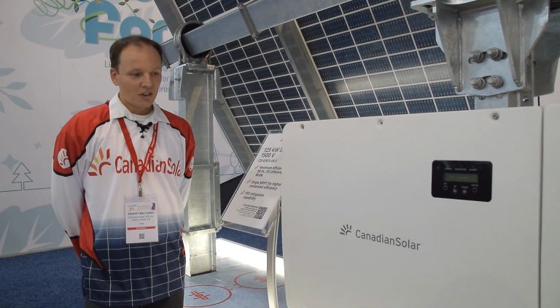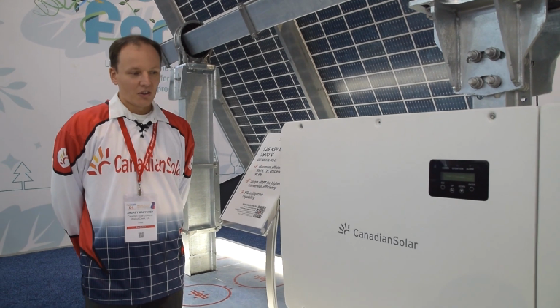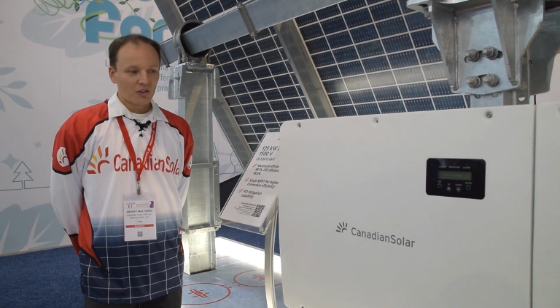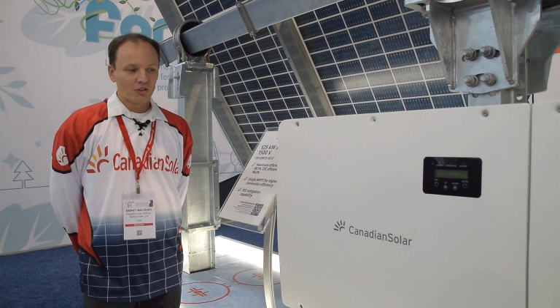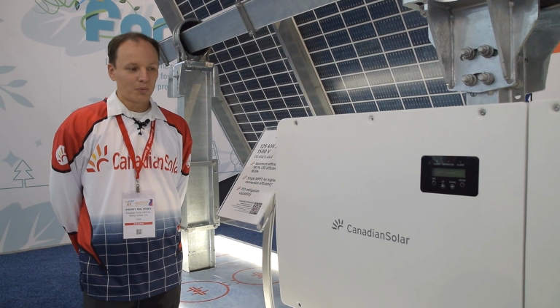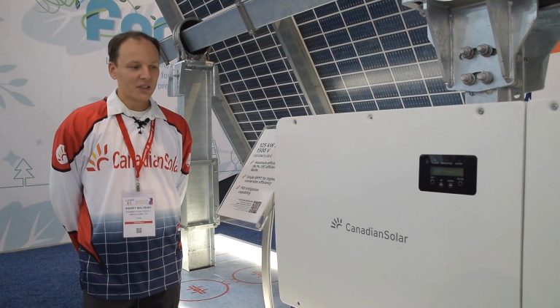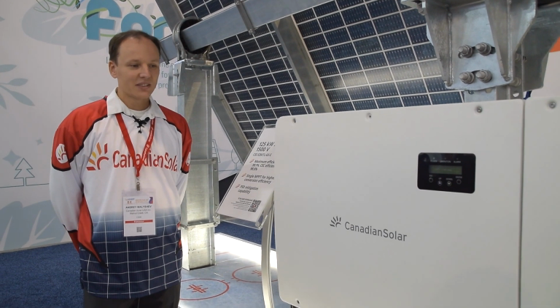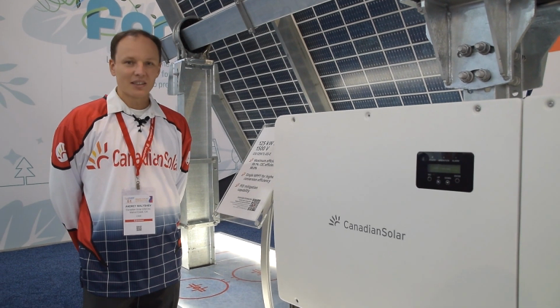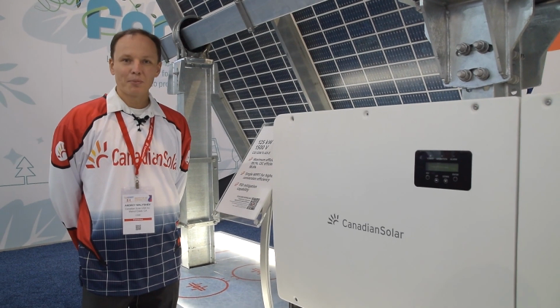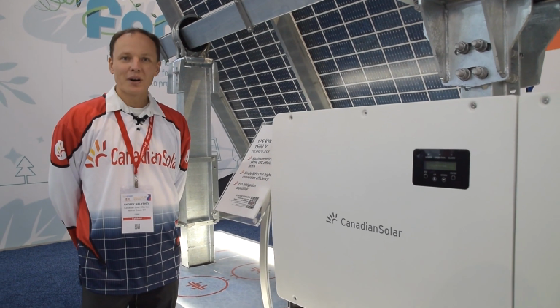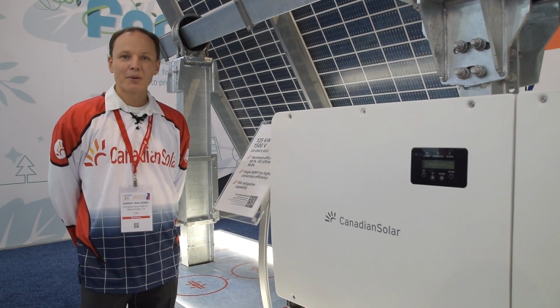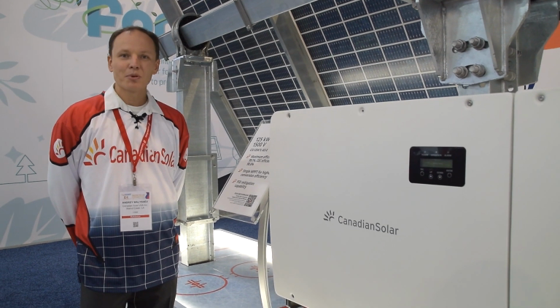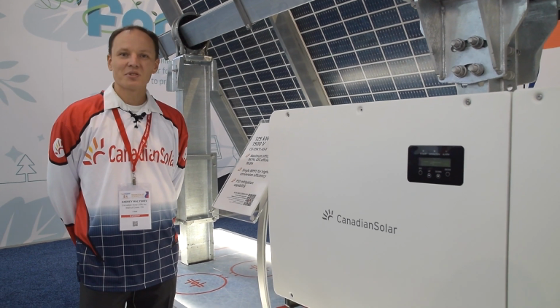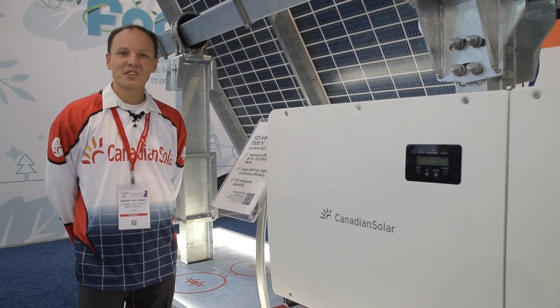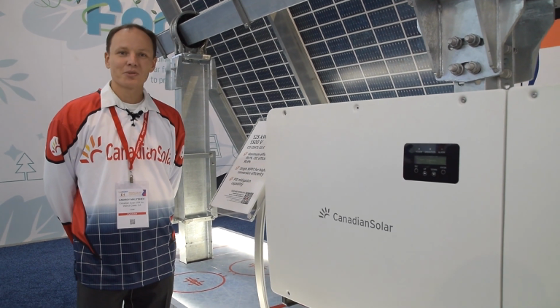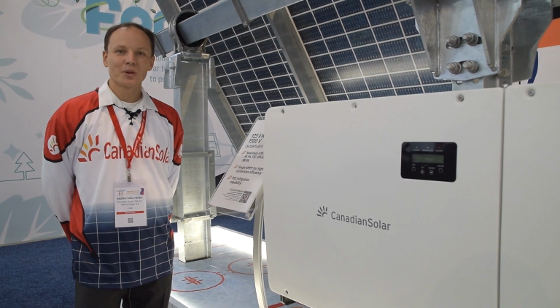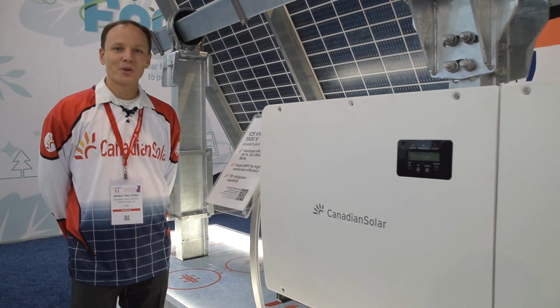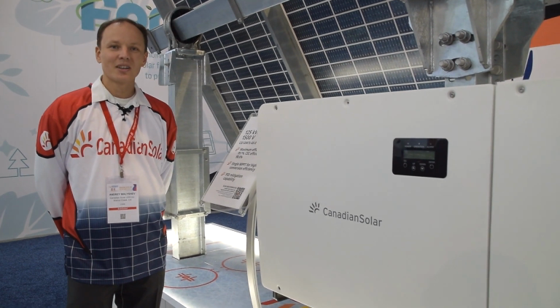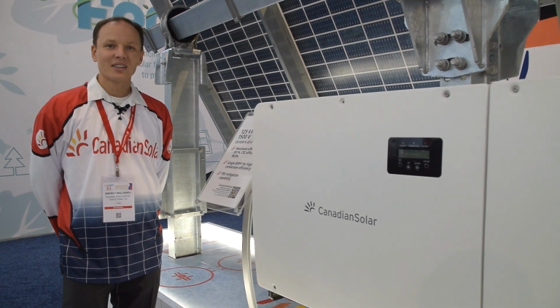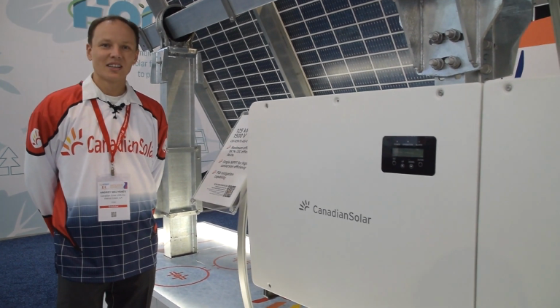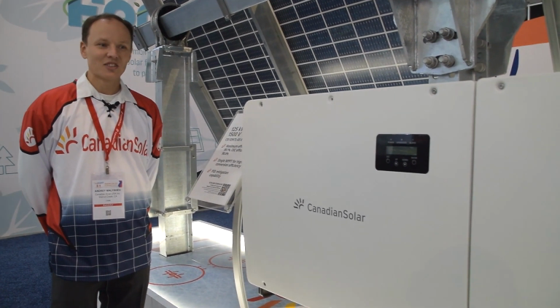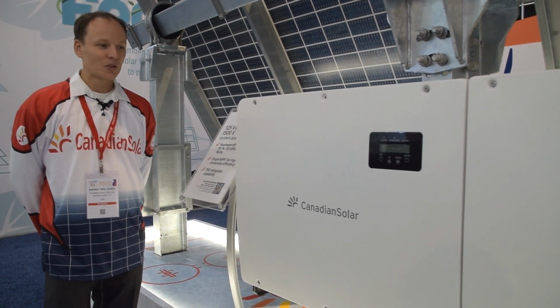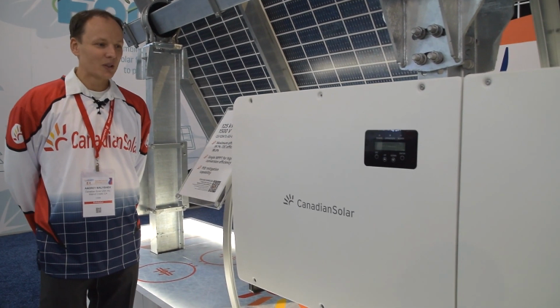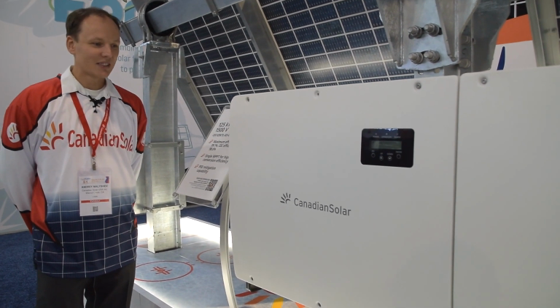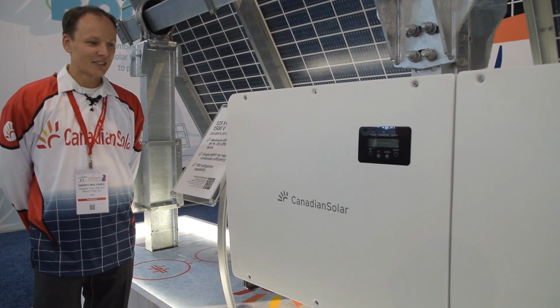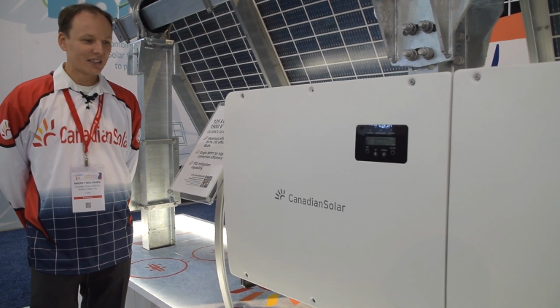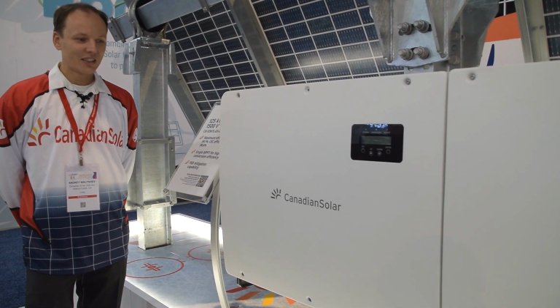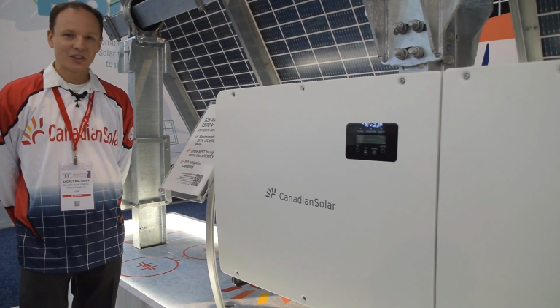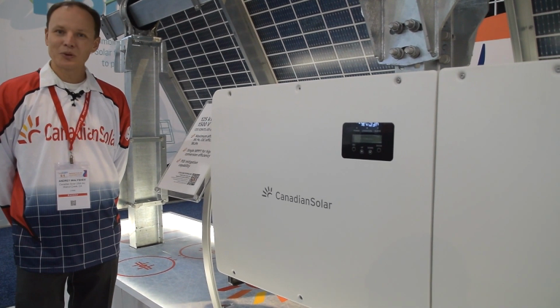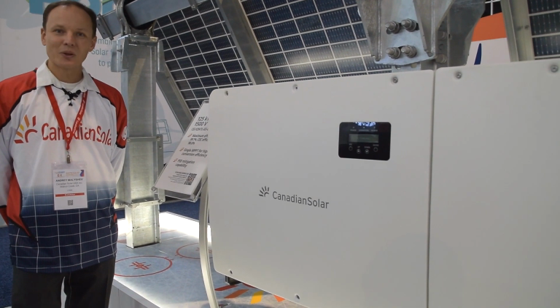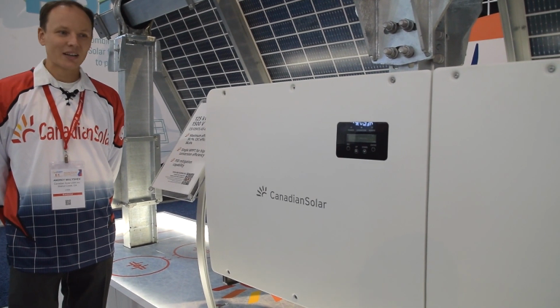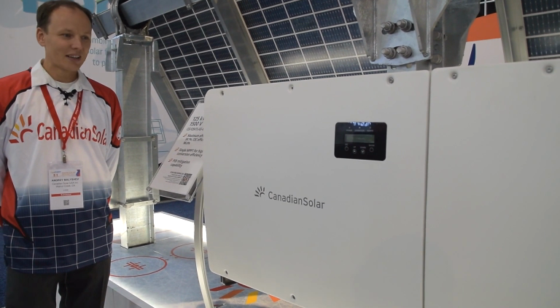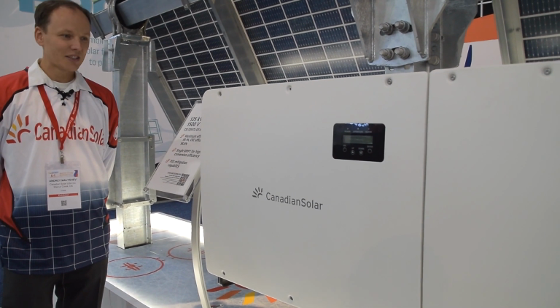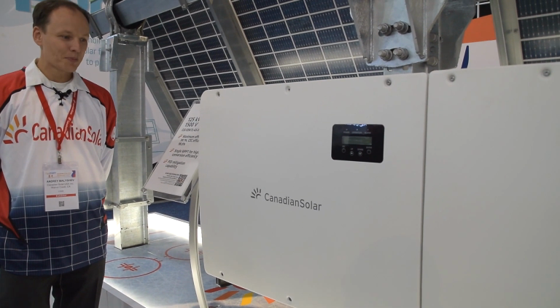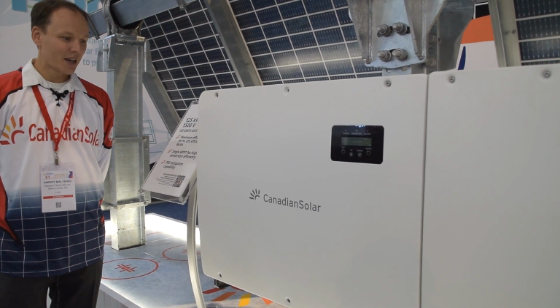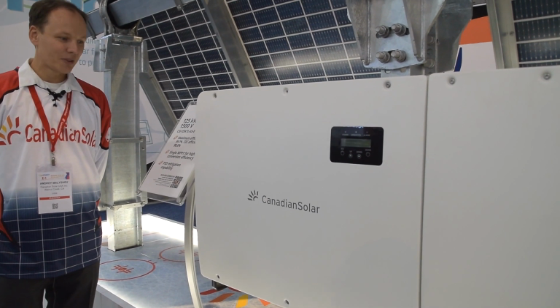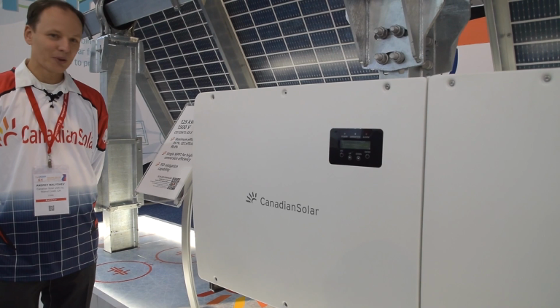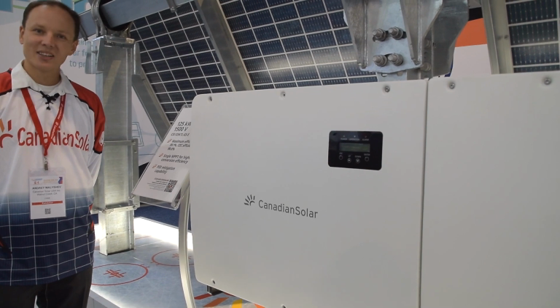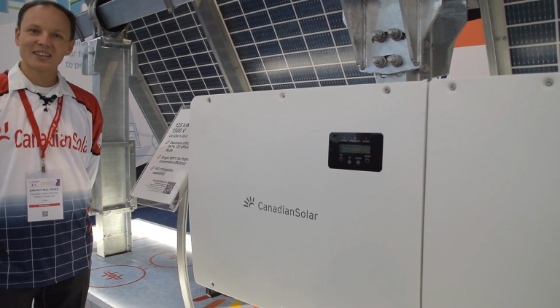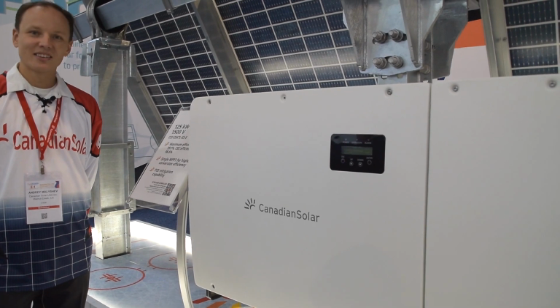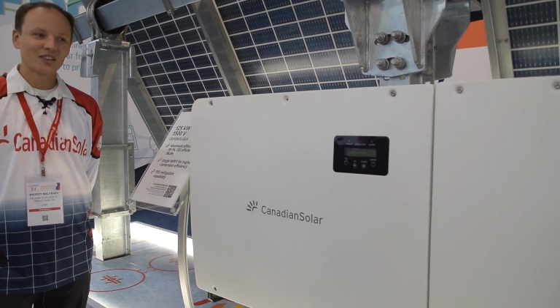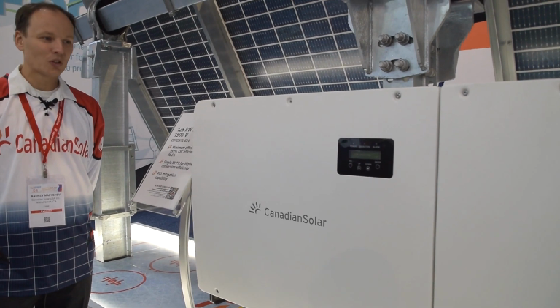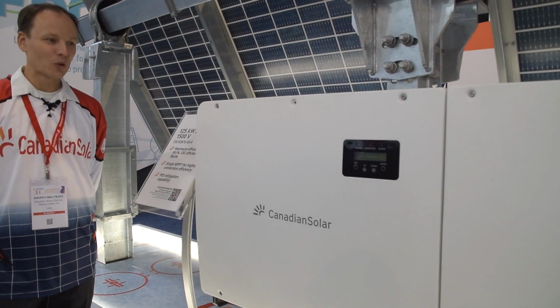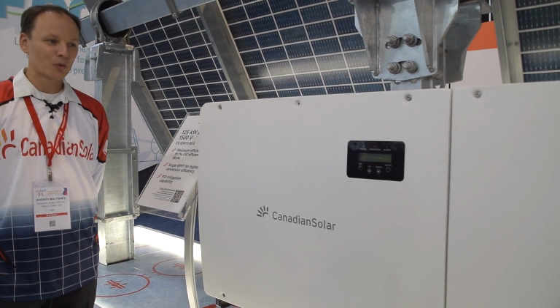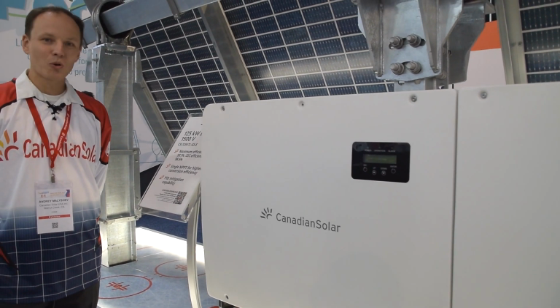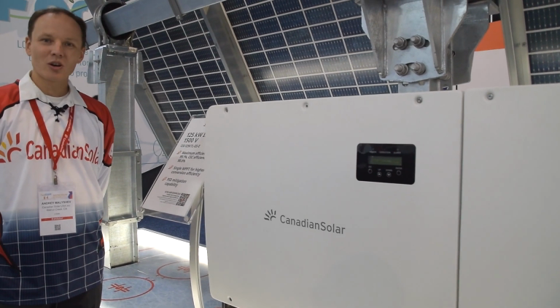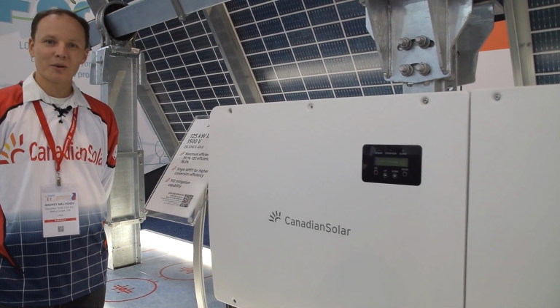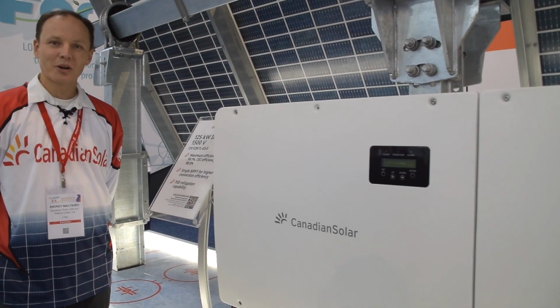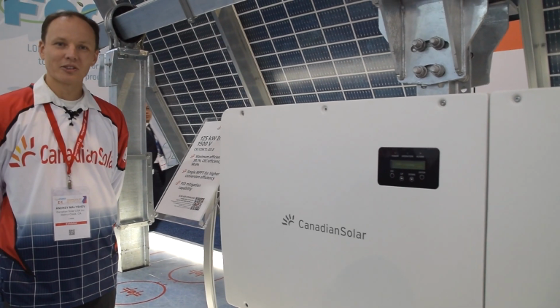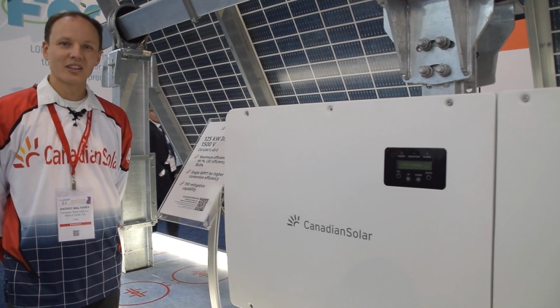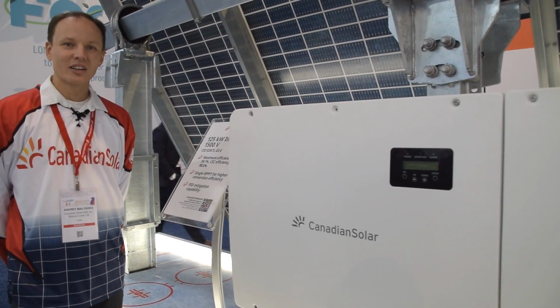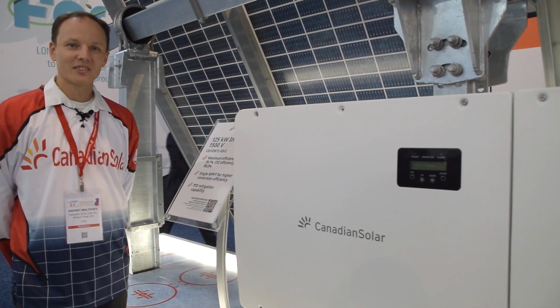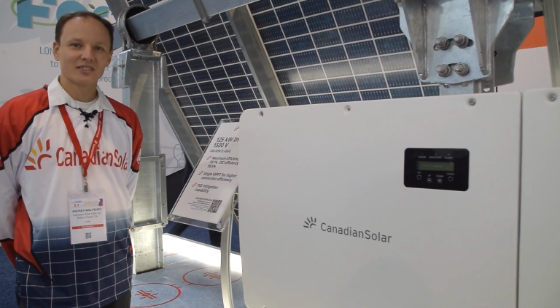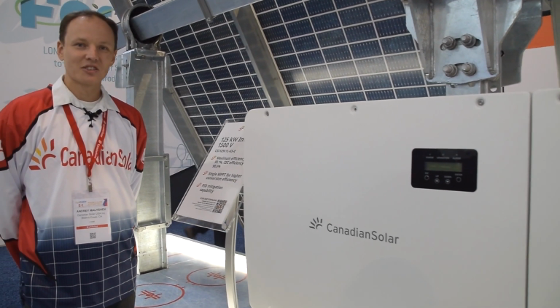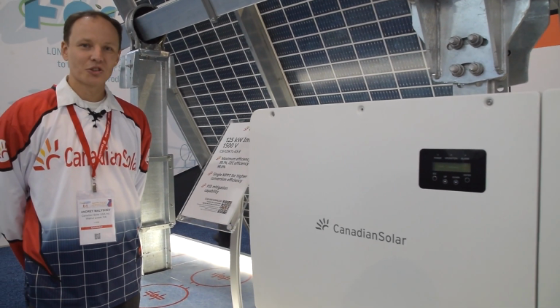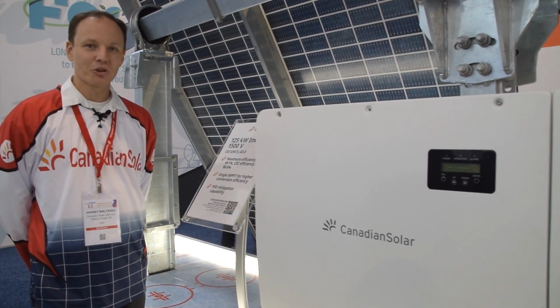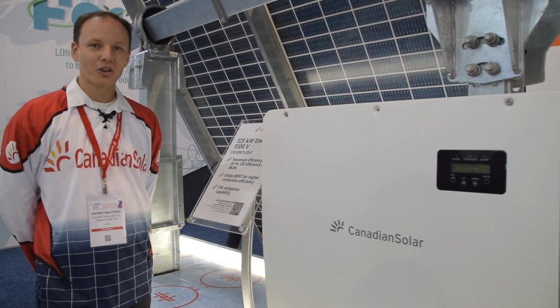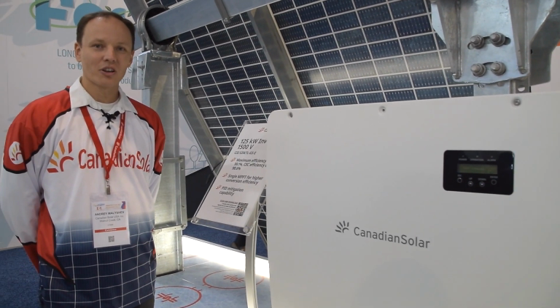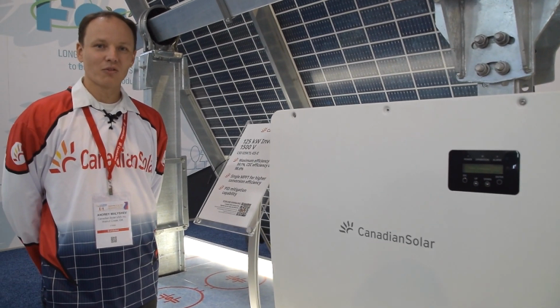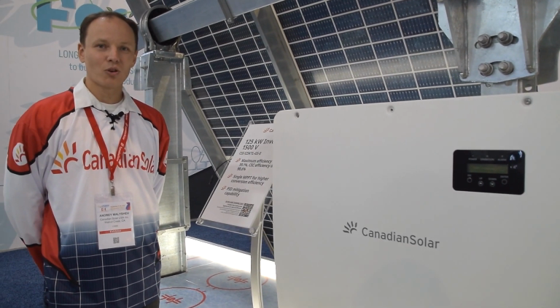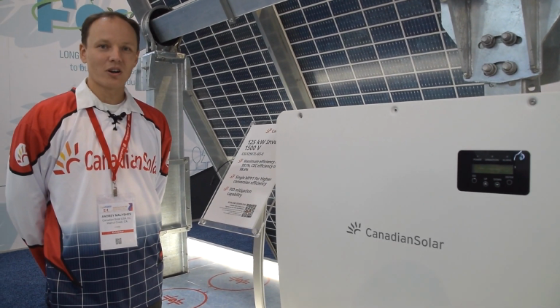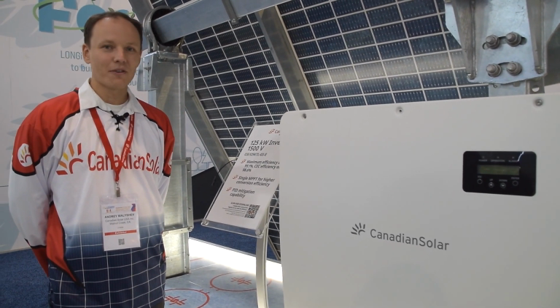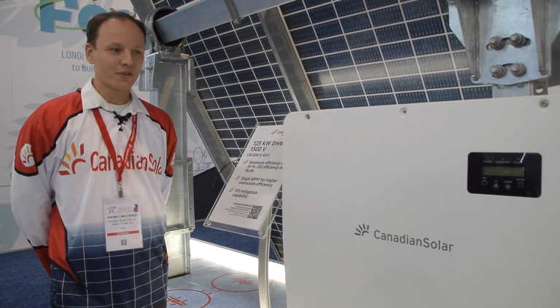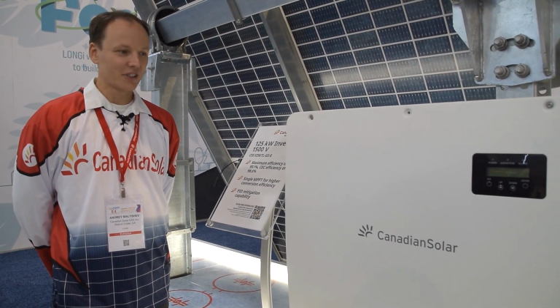Please stop by Booth 611 in Salt Lake City, Utah at SPI 2019 to learn more about our latest string inverter offerings.